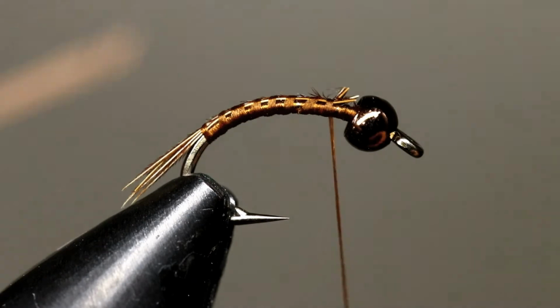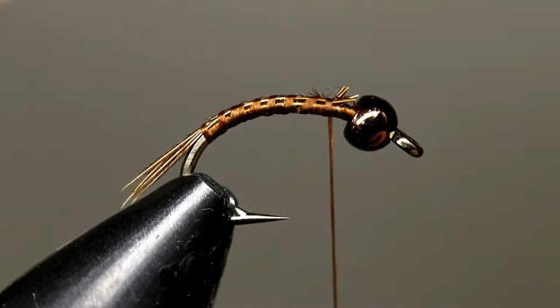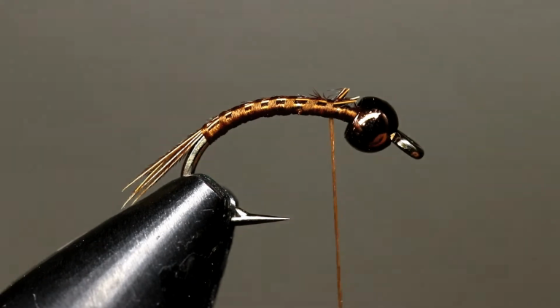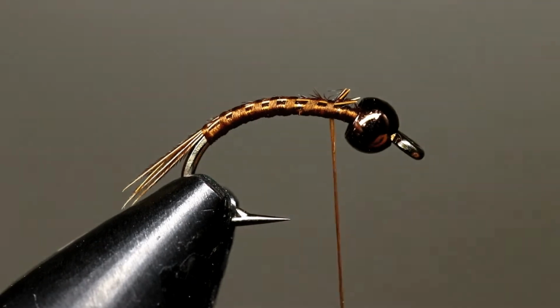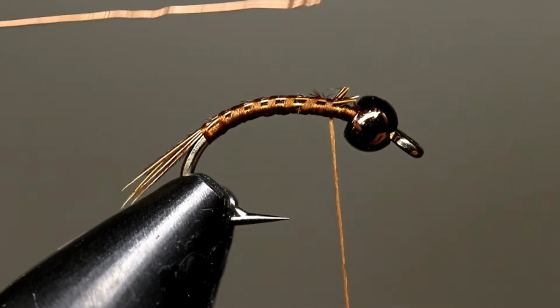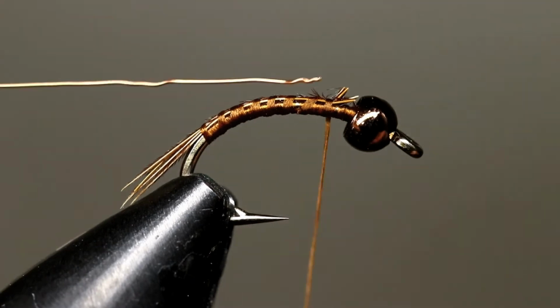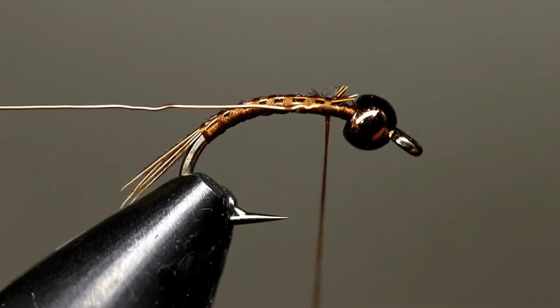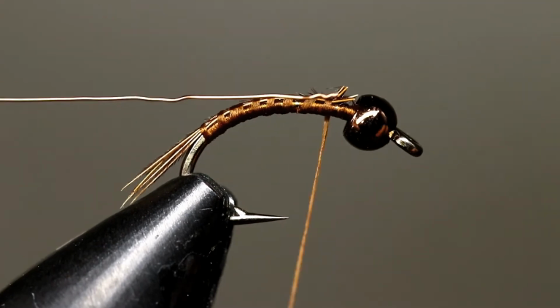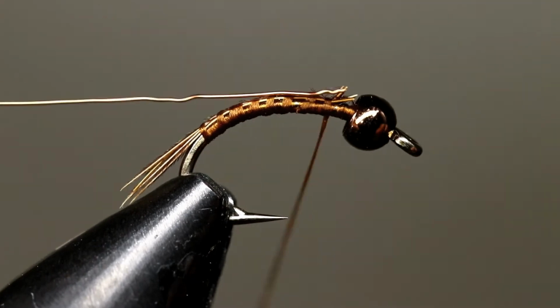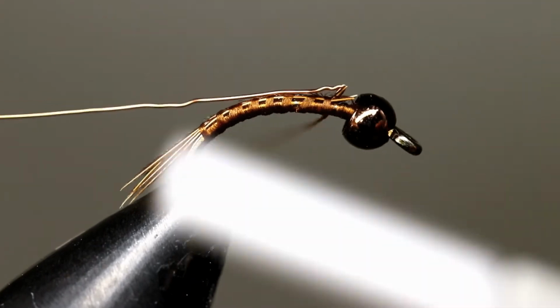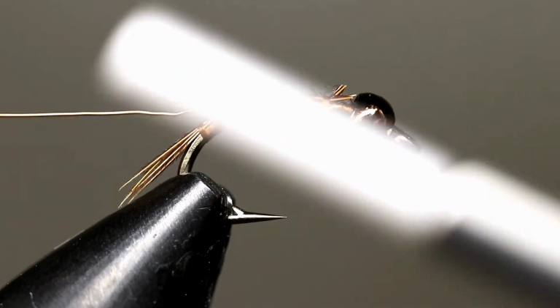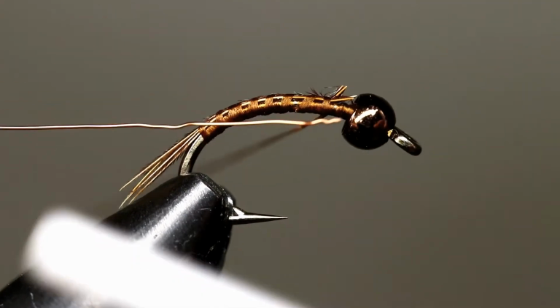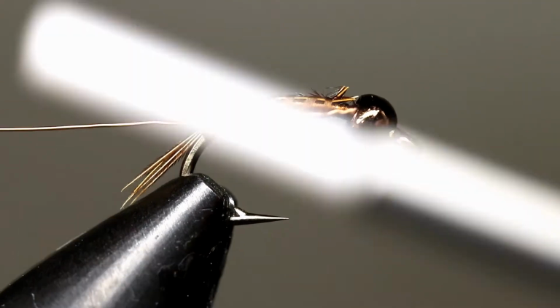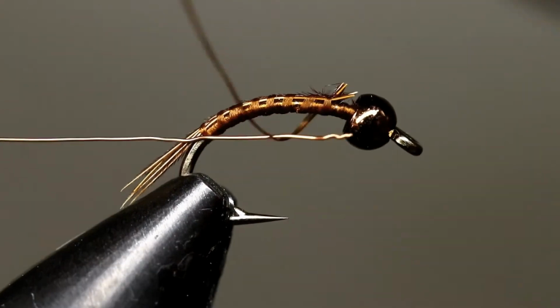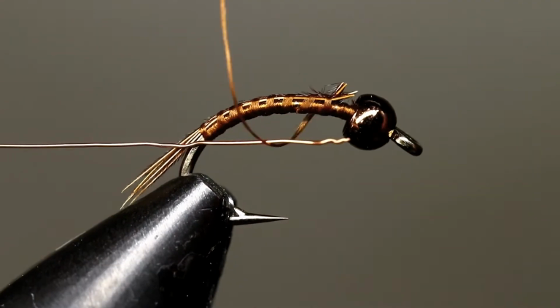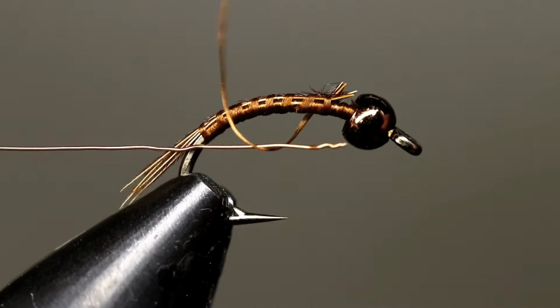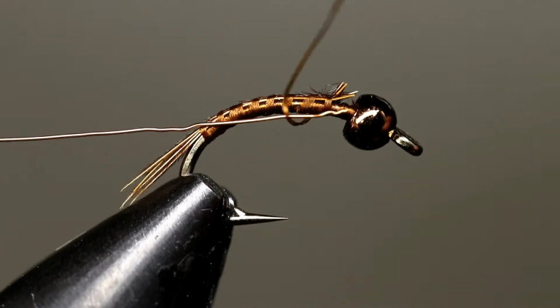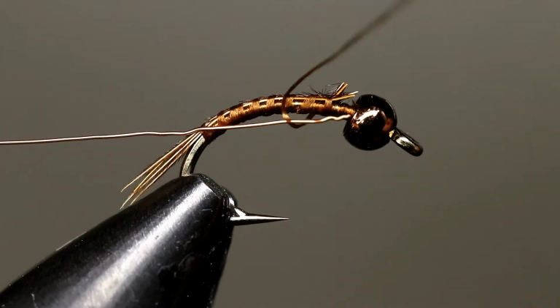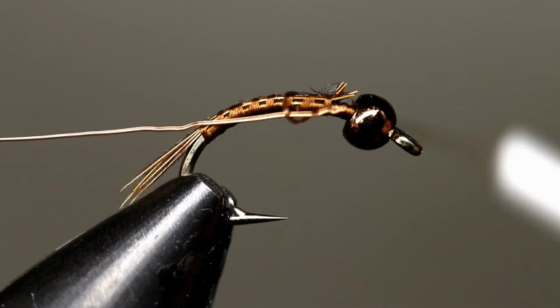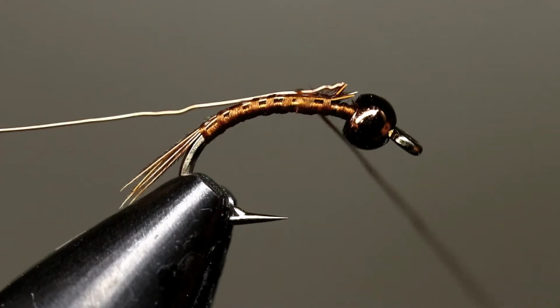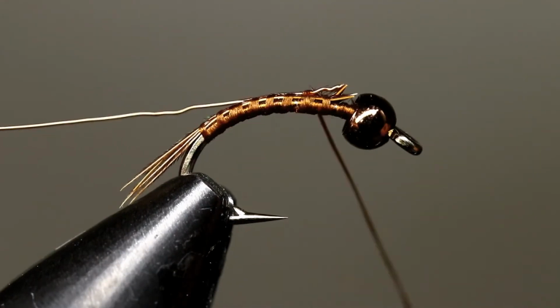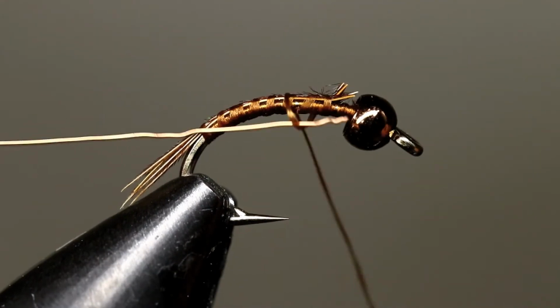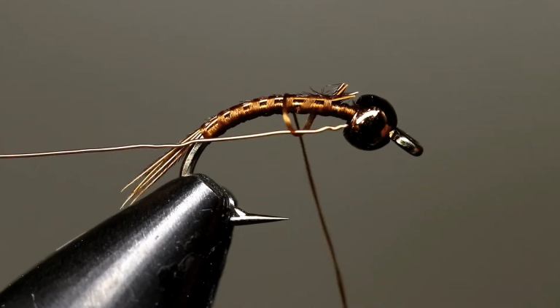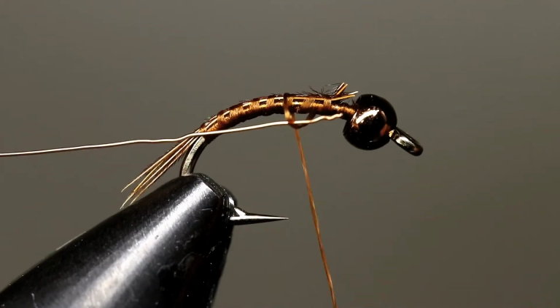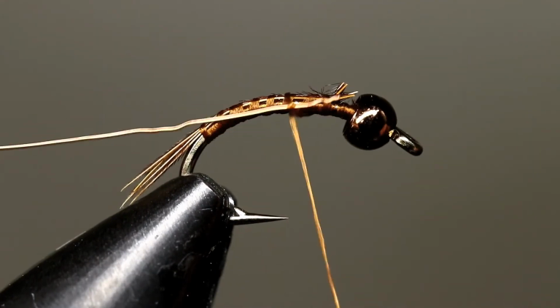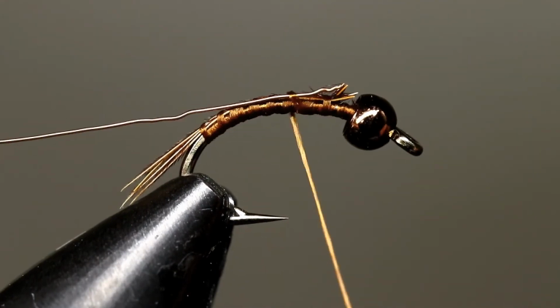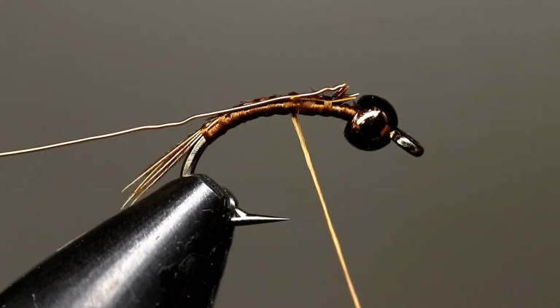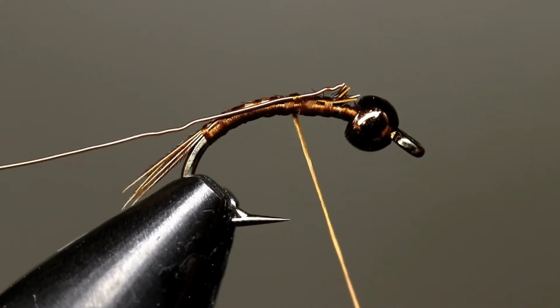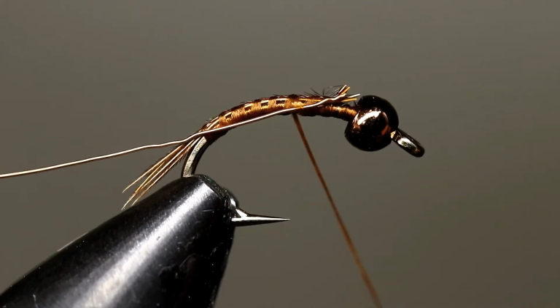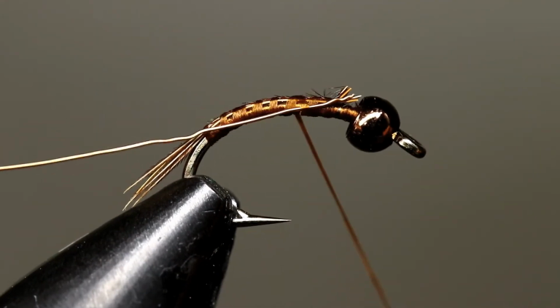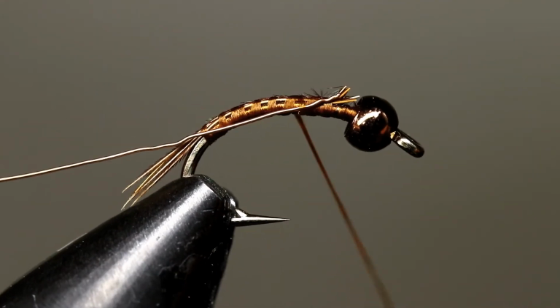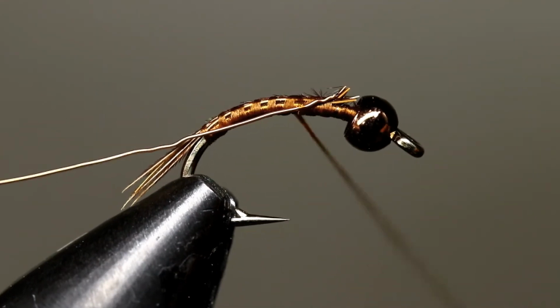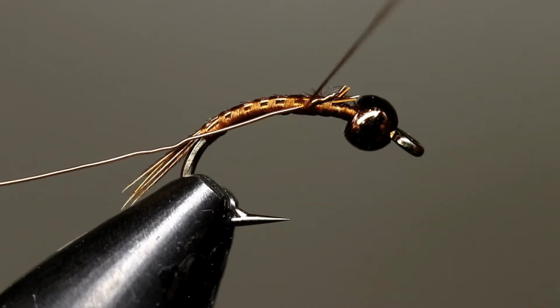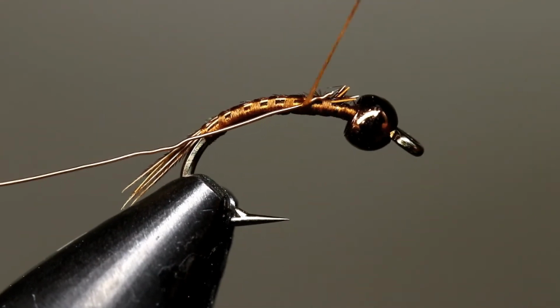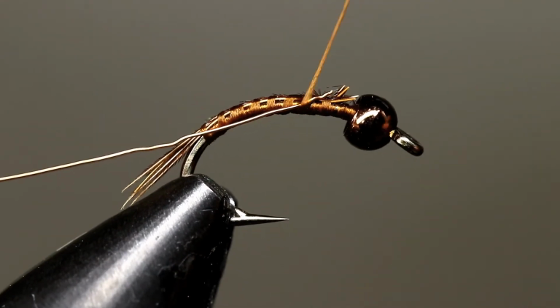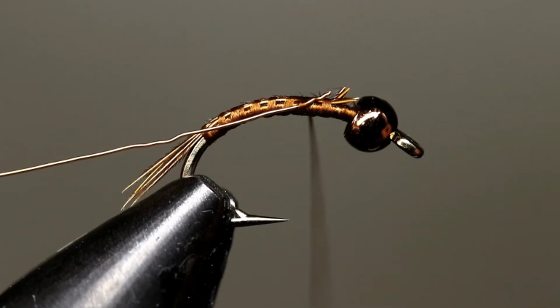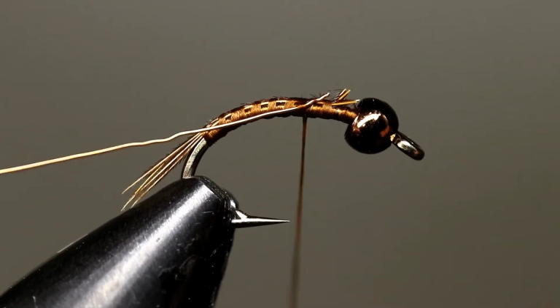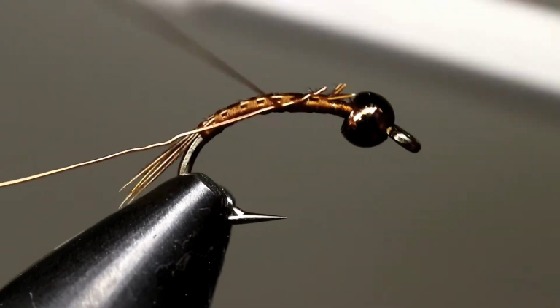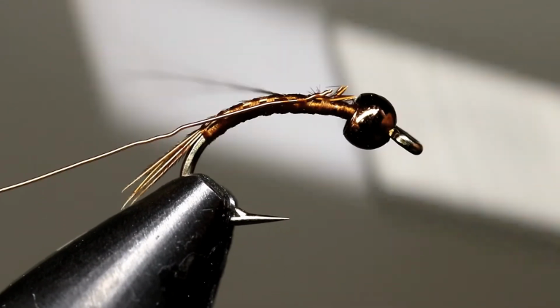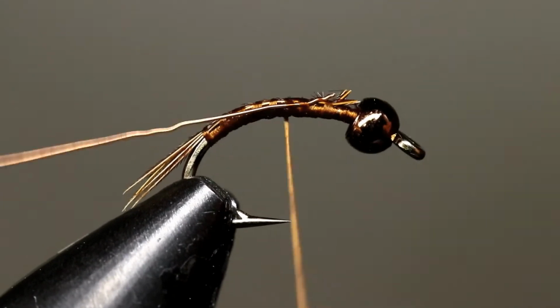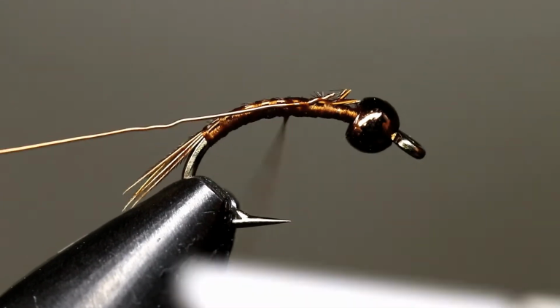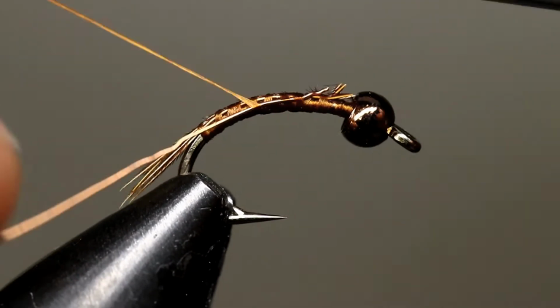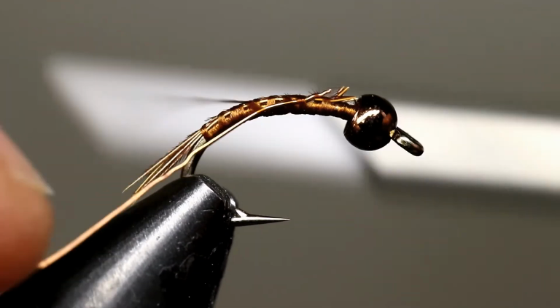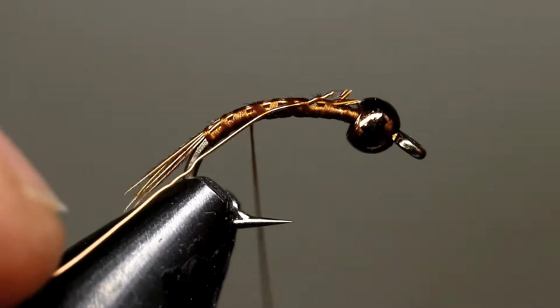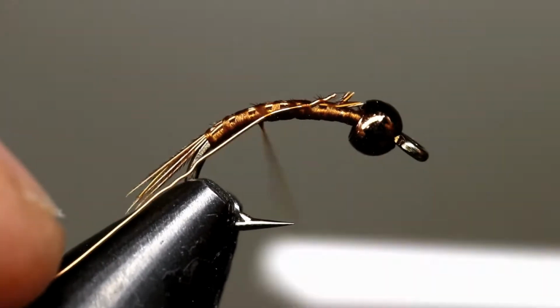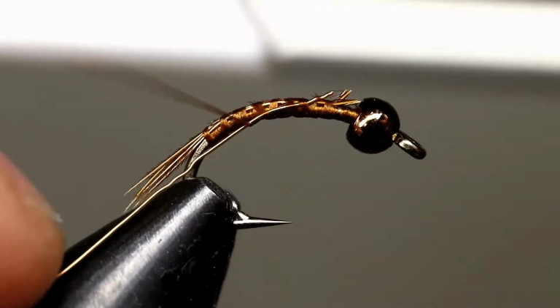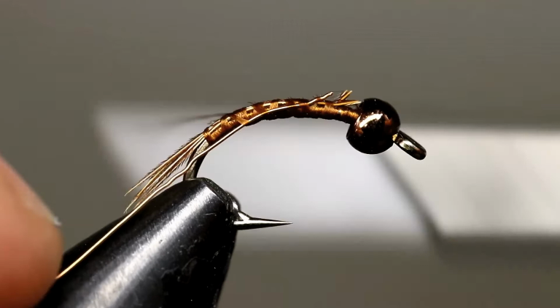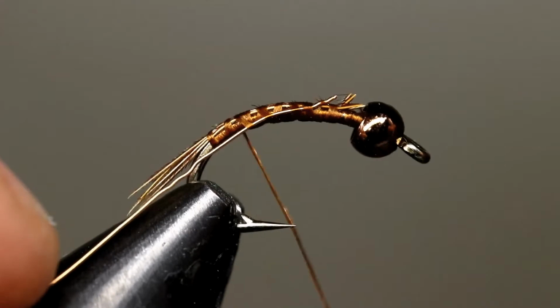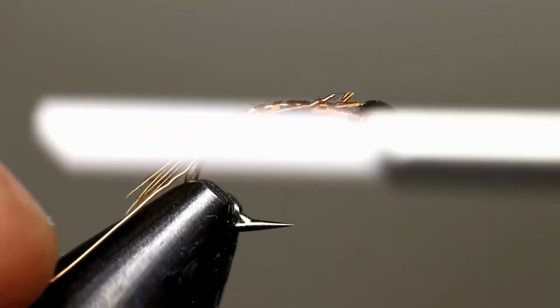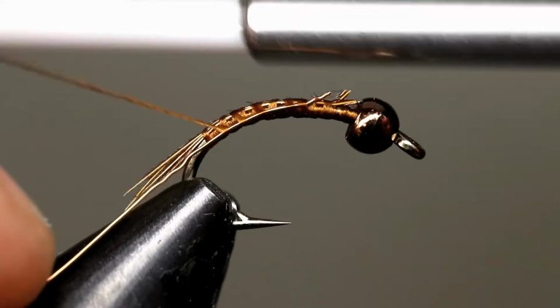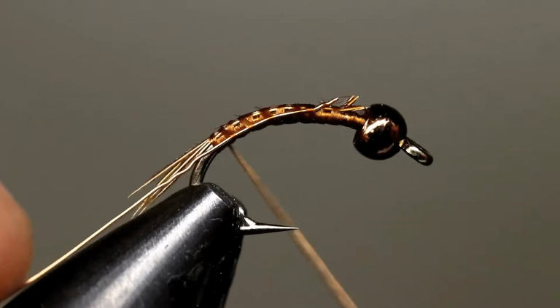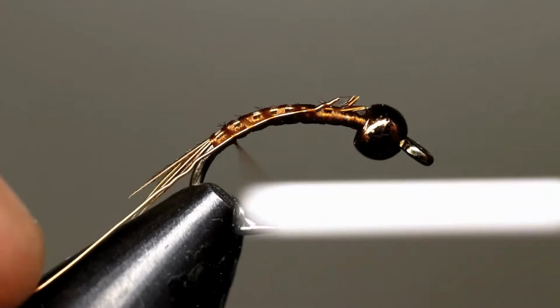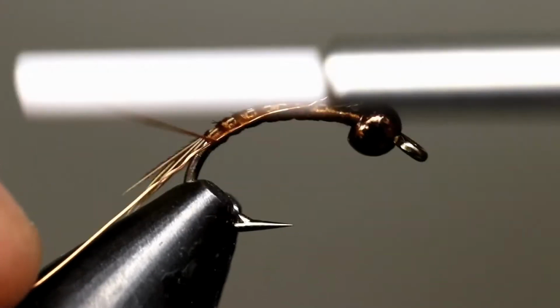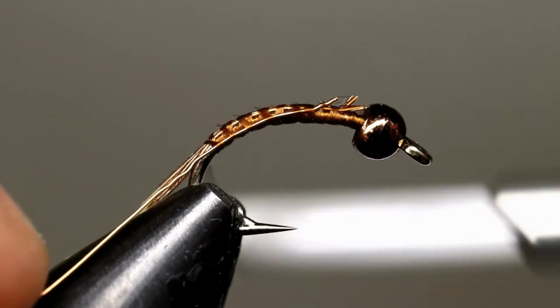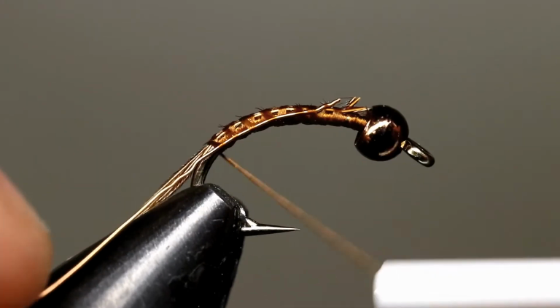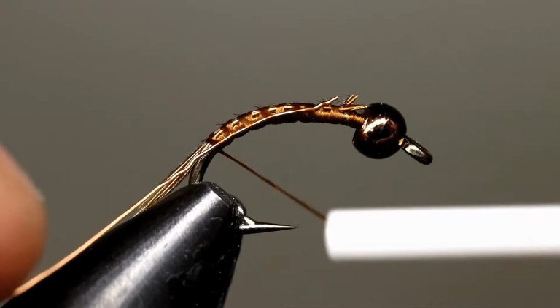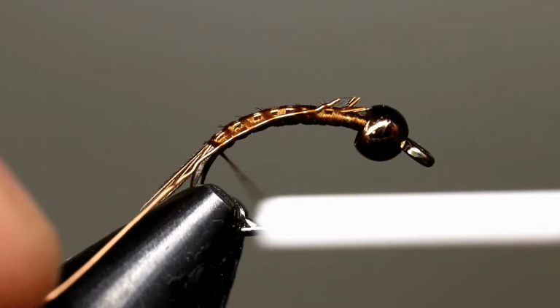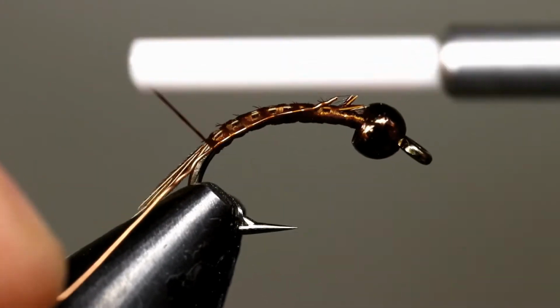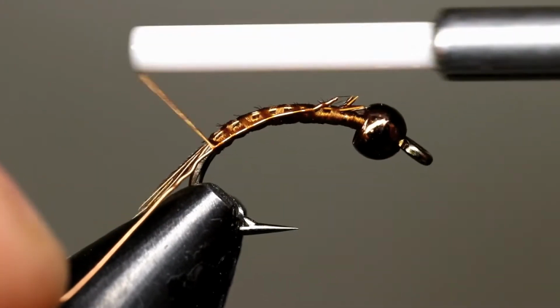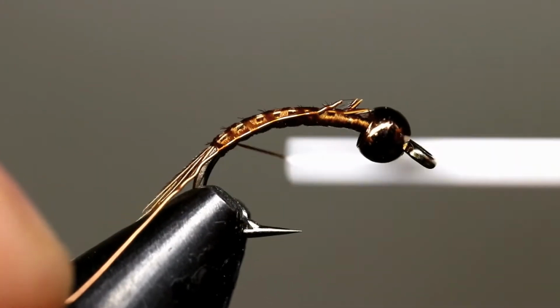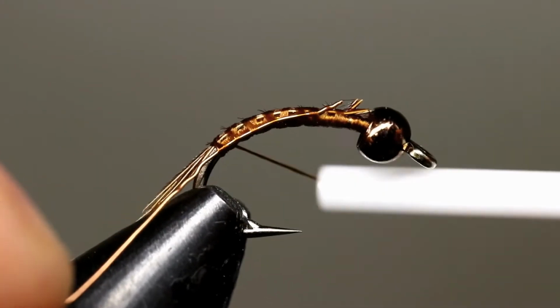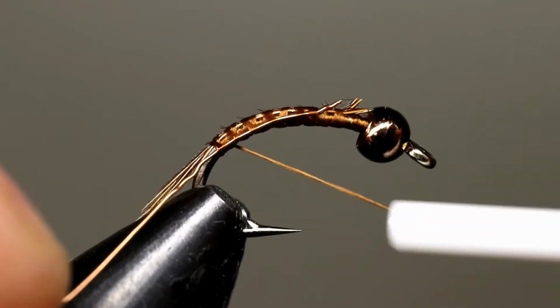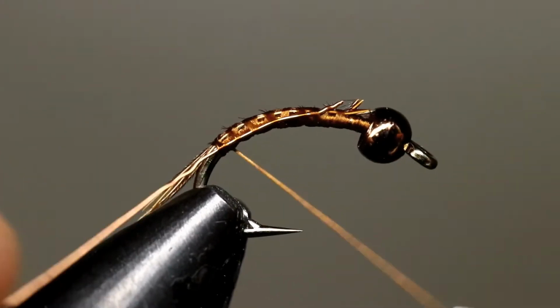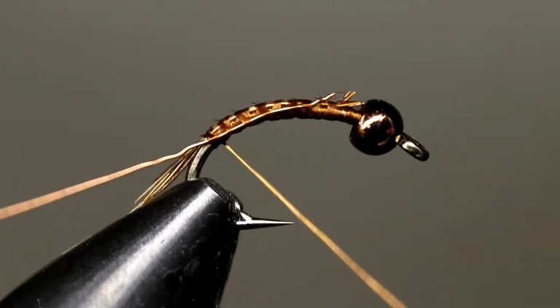Tie in some copper wire where the pheasant fibers ended and use the same technique to tie it in. Leave the thread down by the tail.